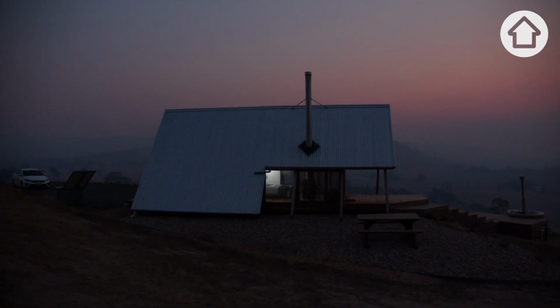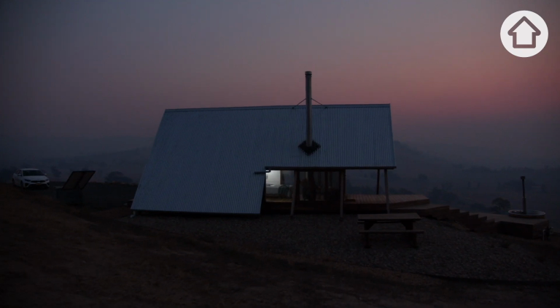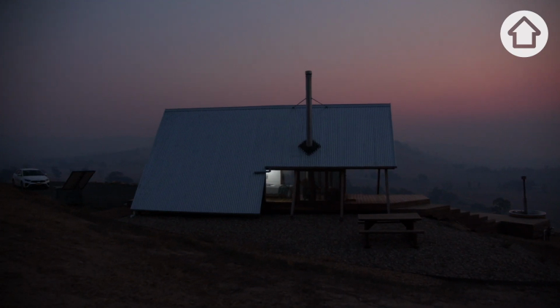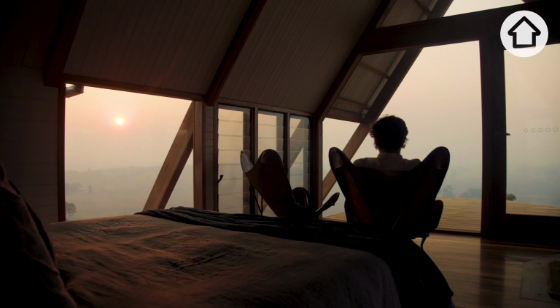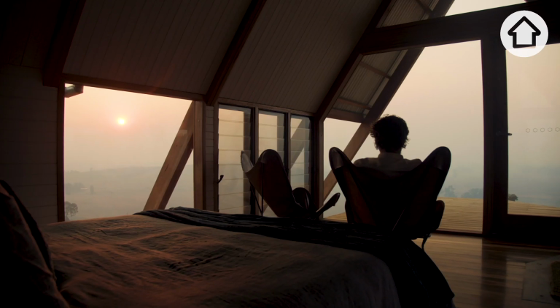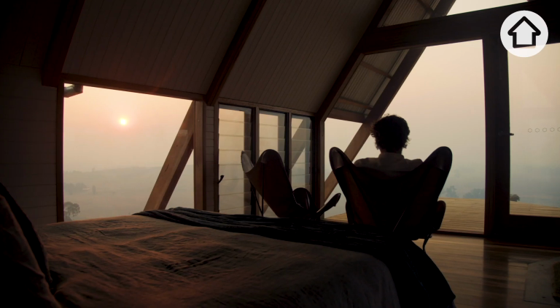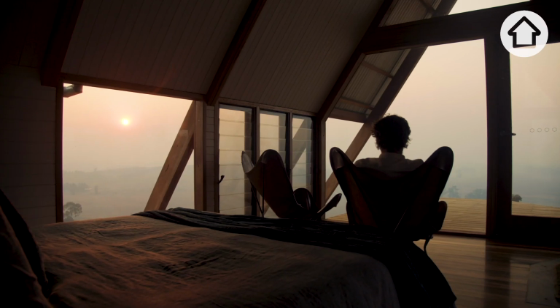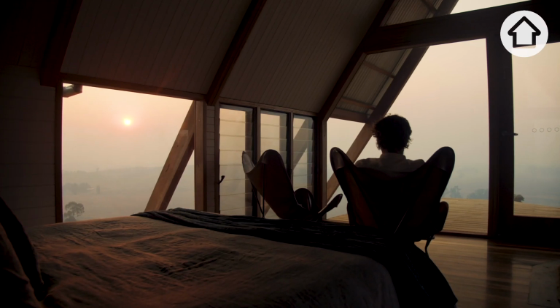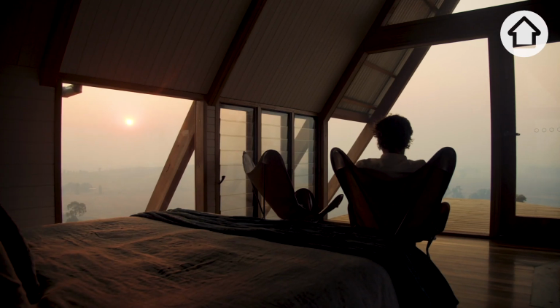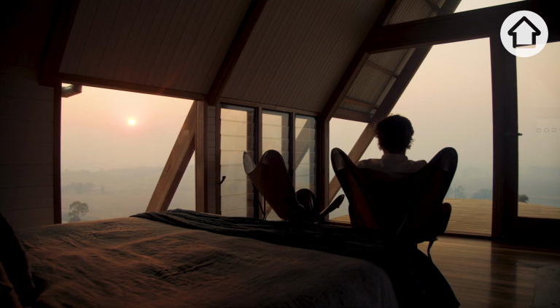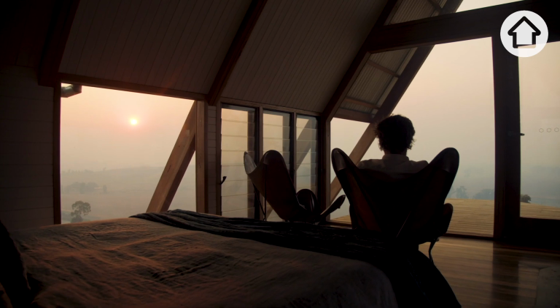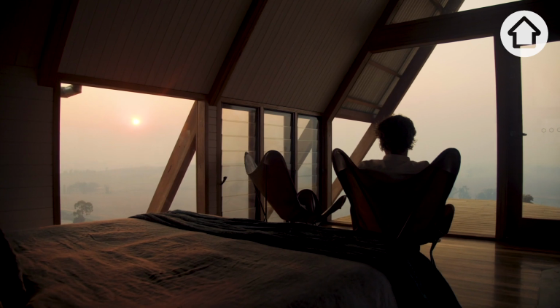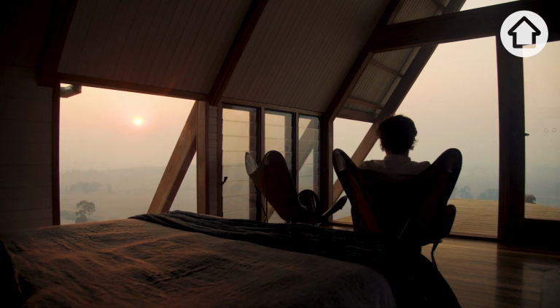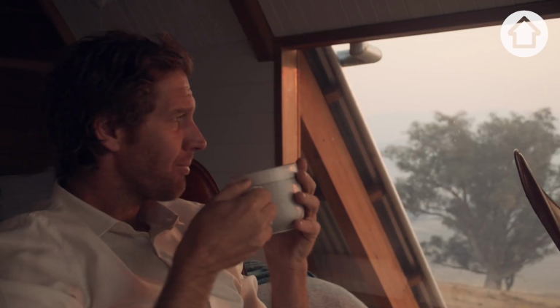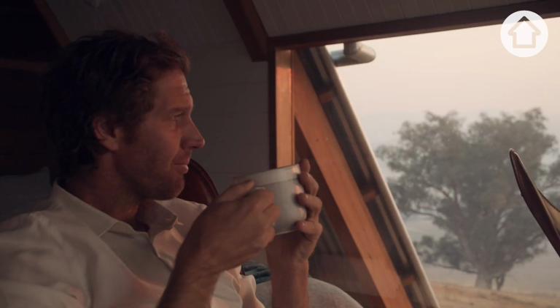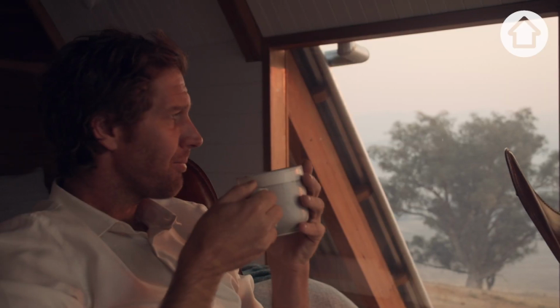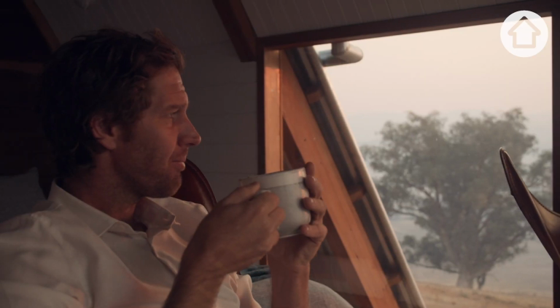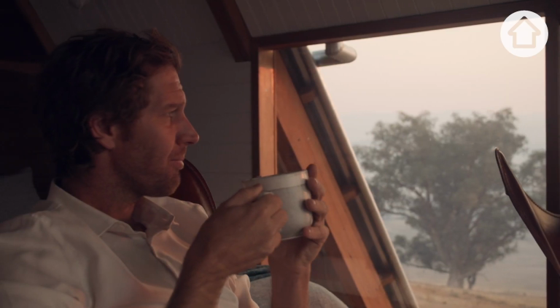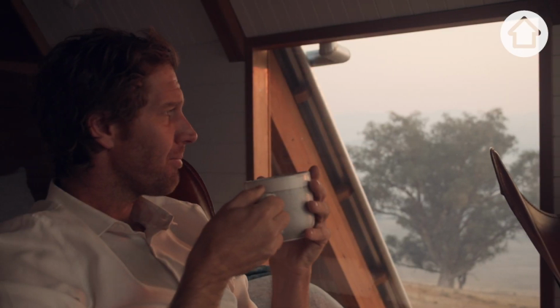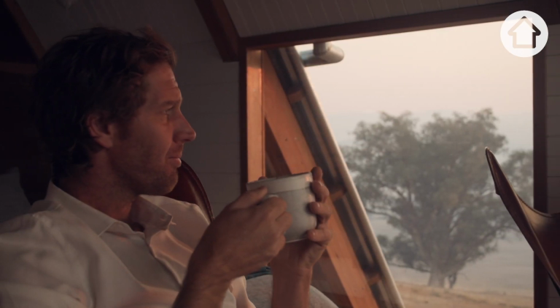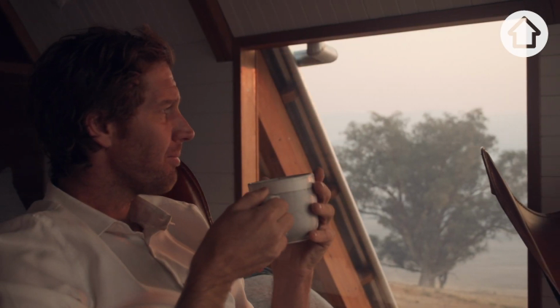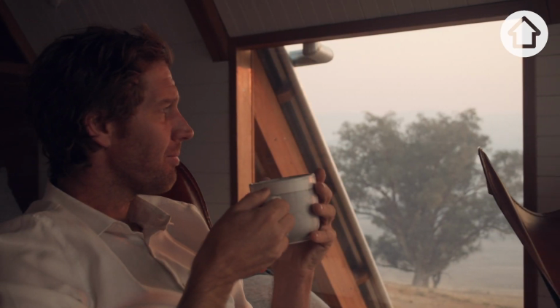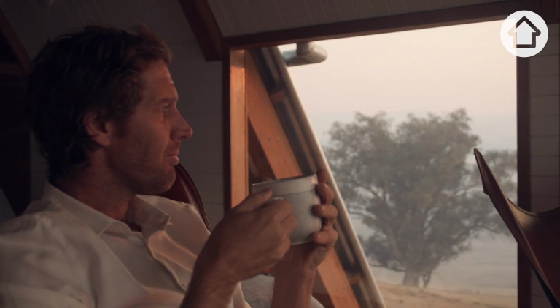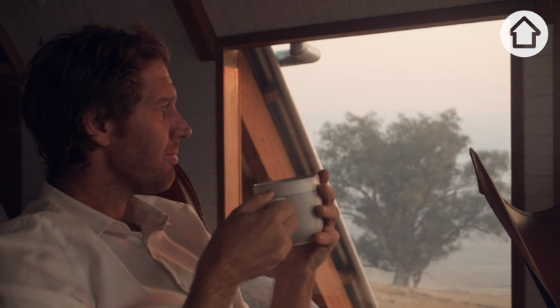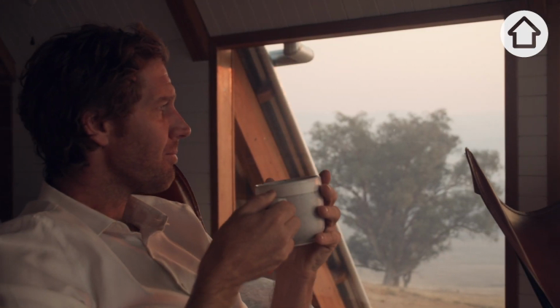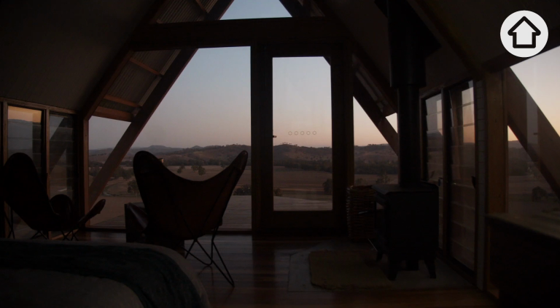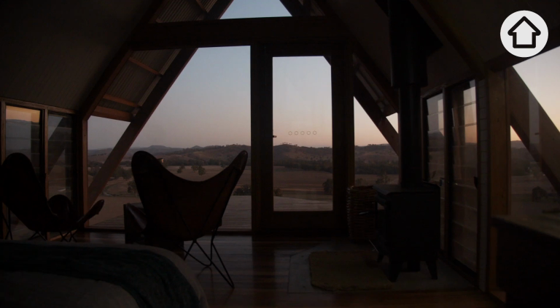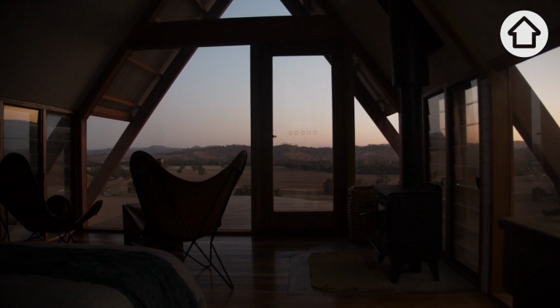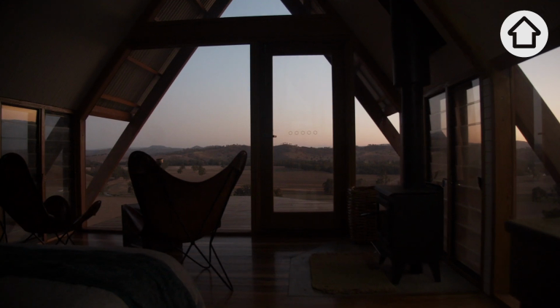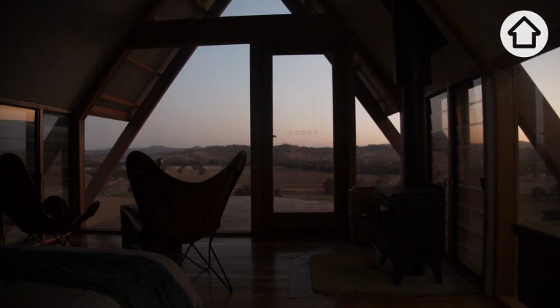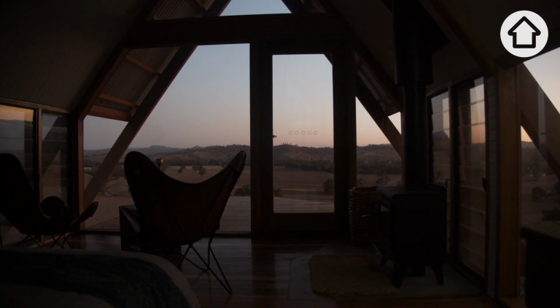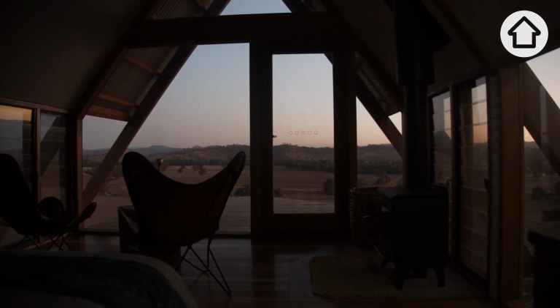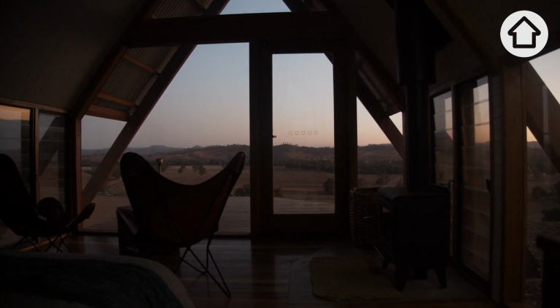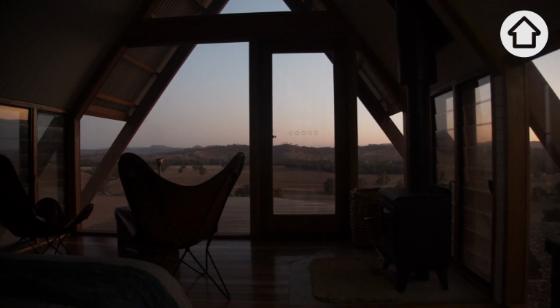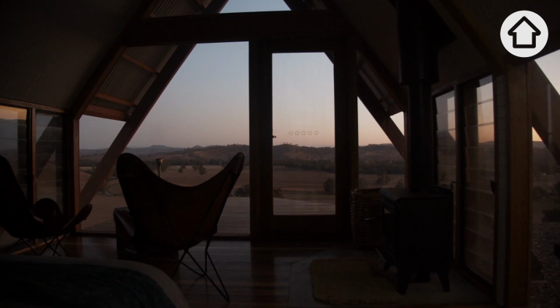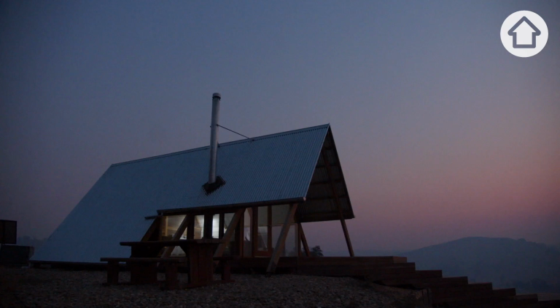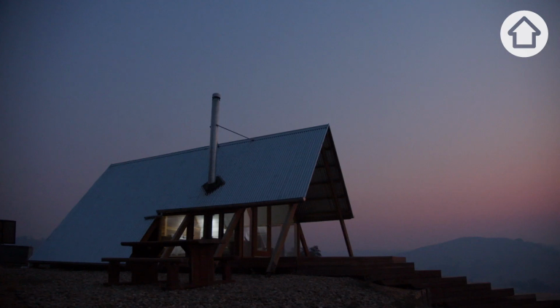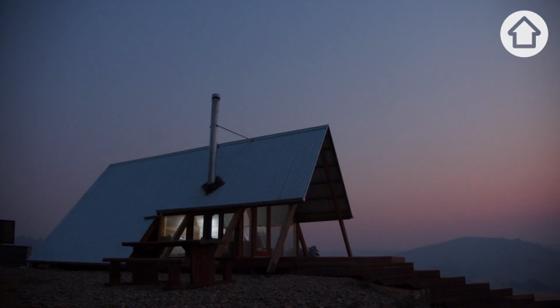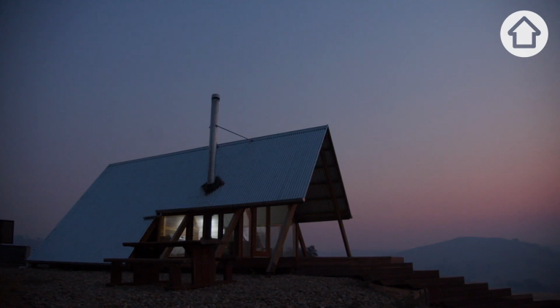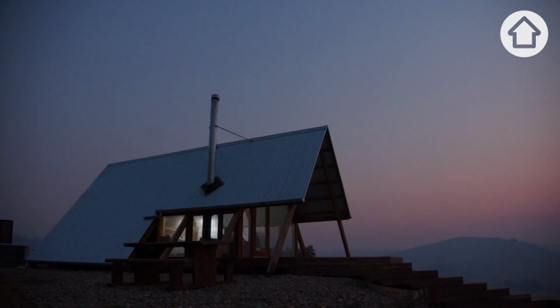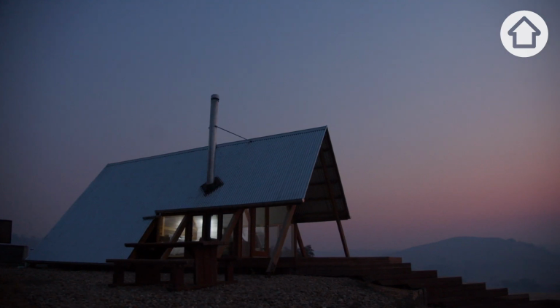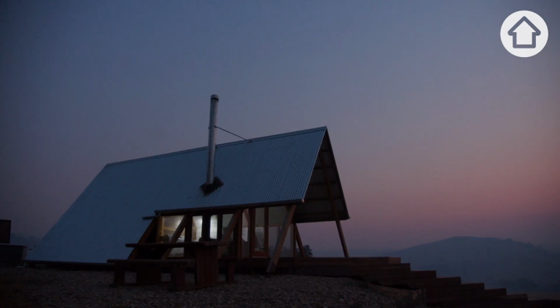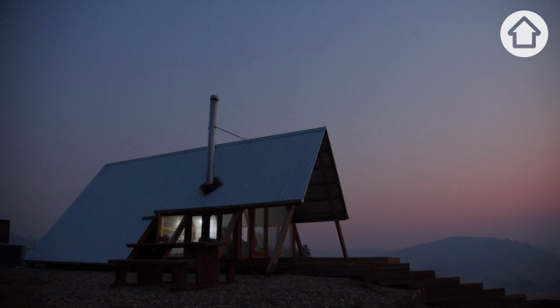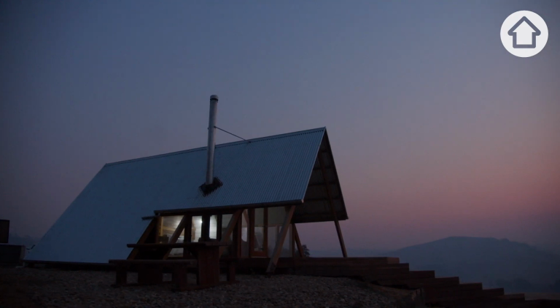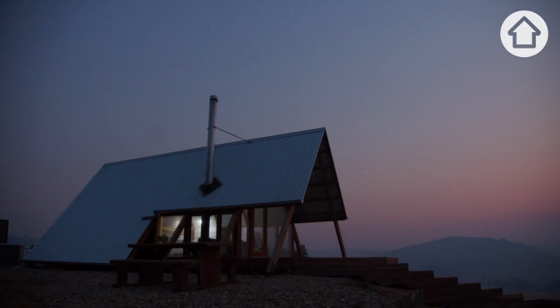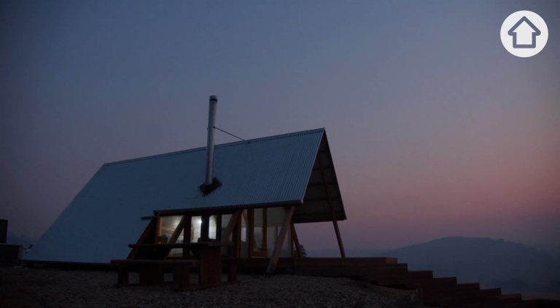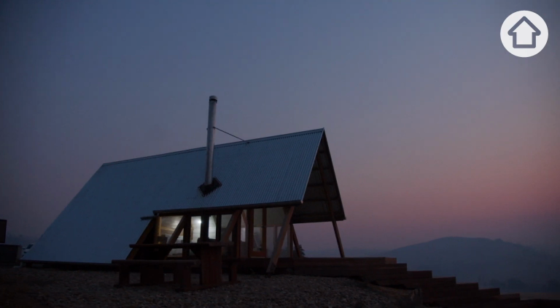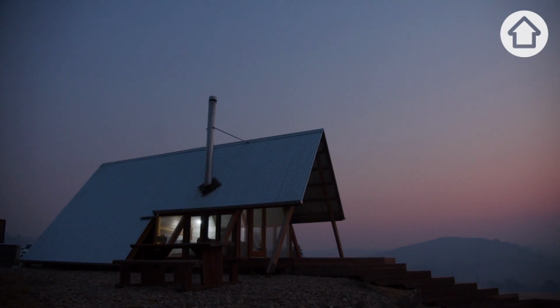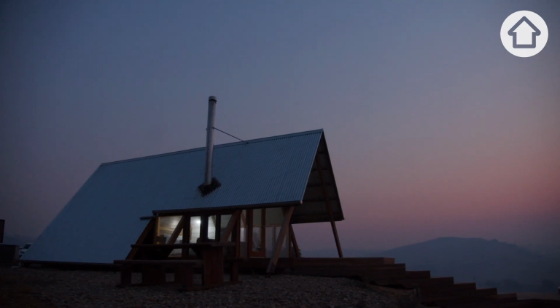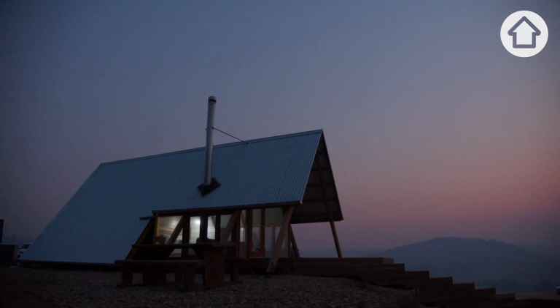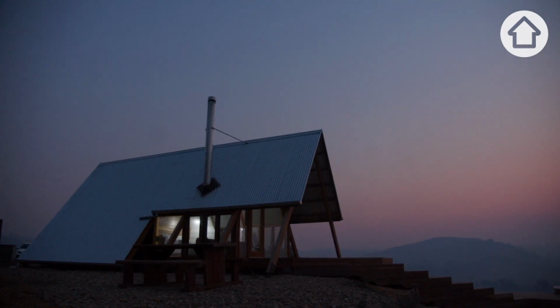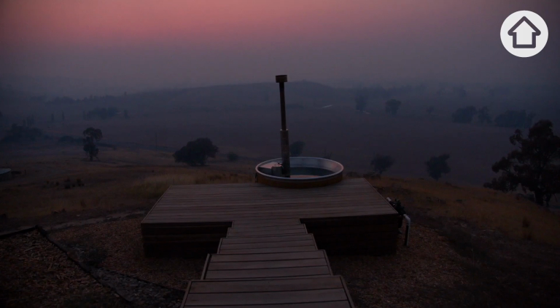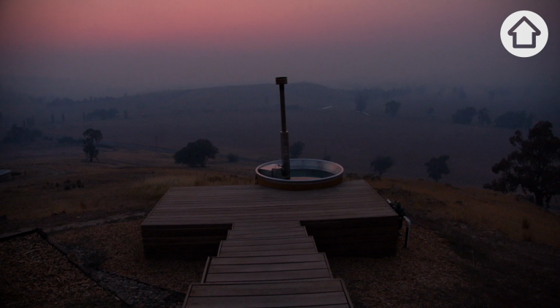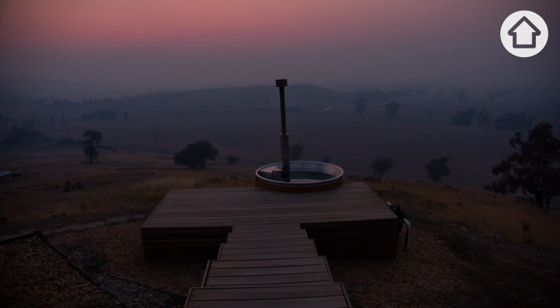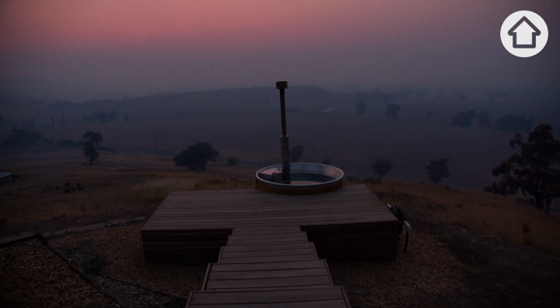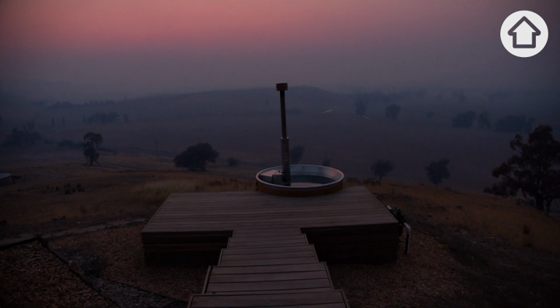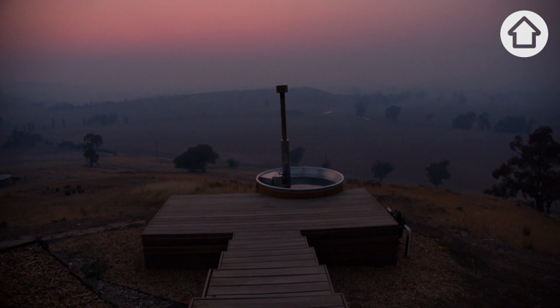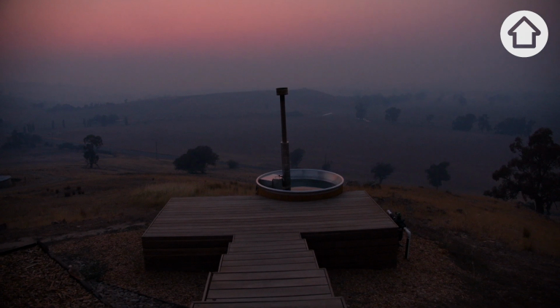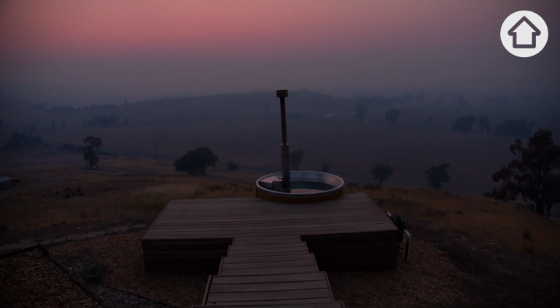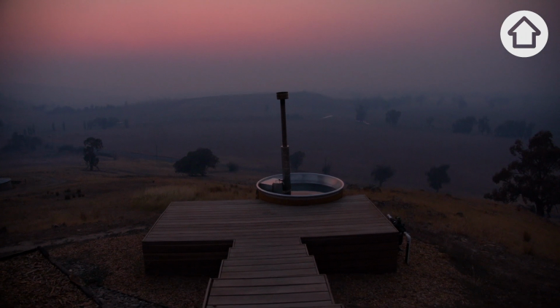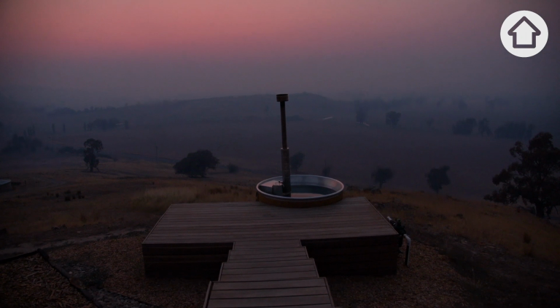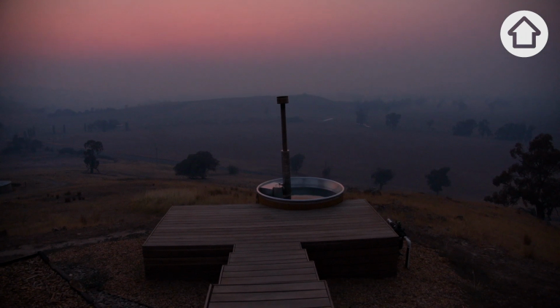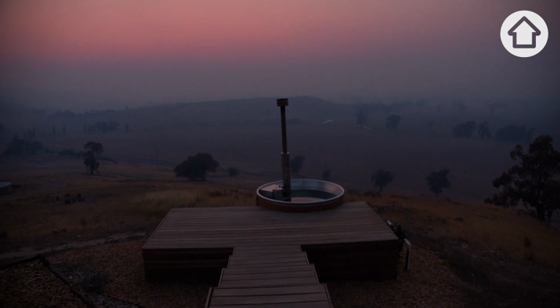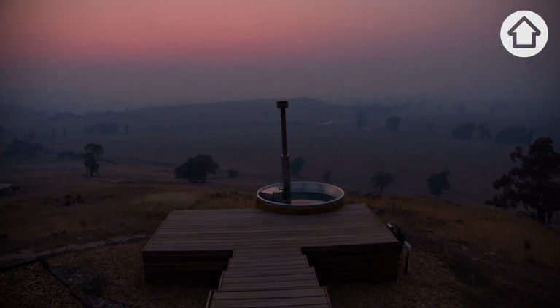The view is the best part of this place. The first light is amazing. The landscape around the sunset is really something.